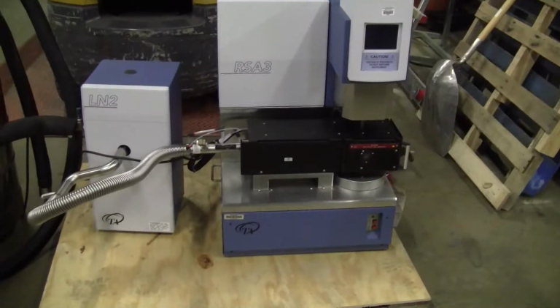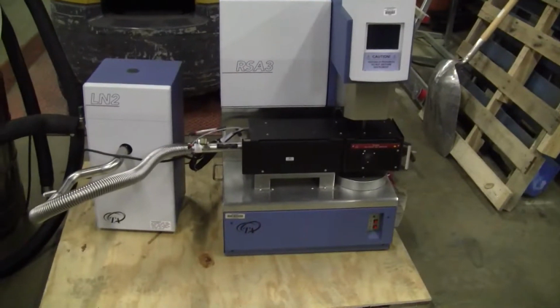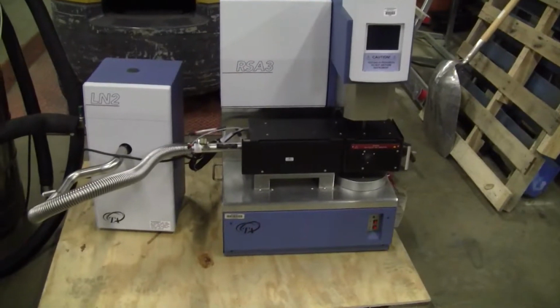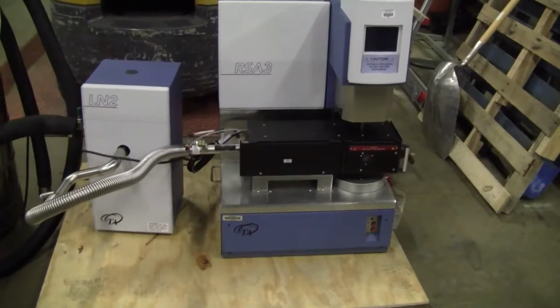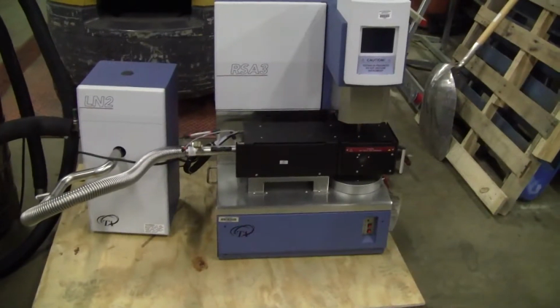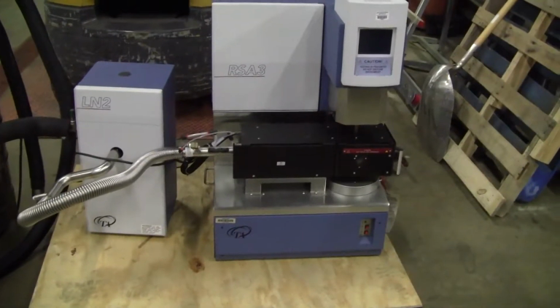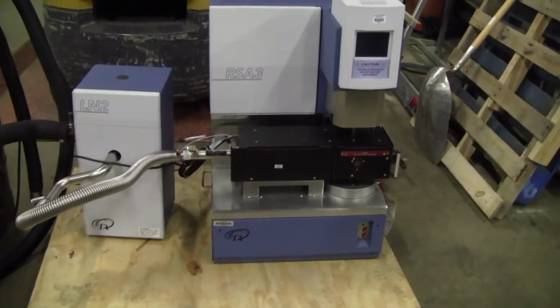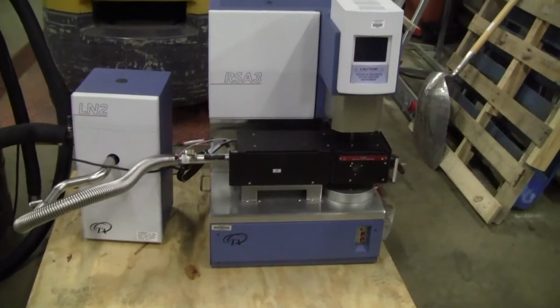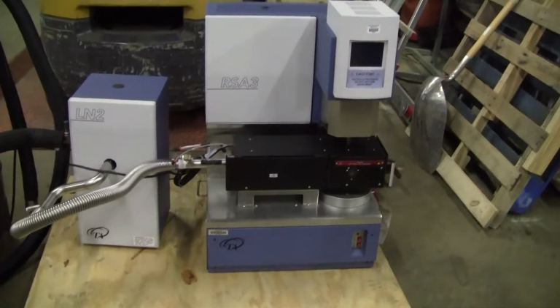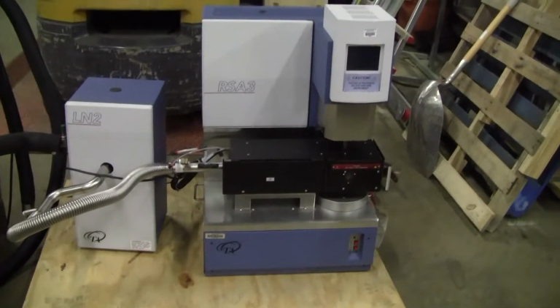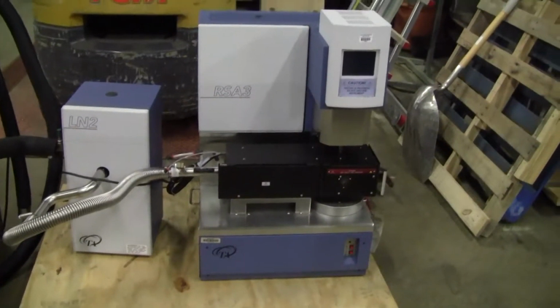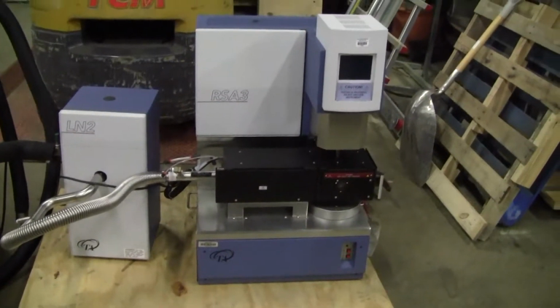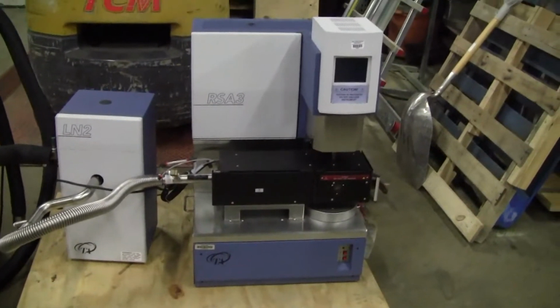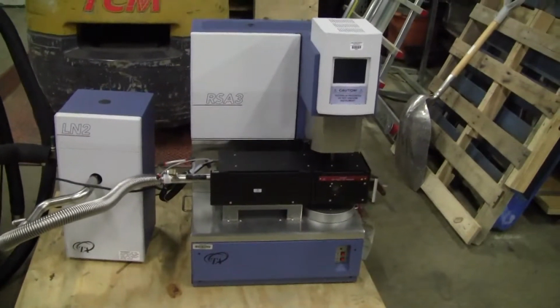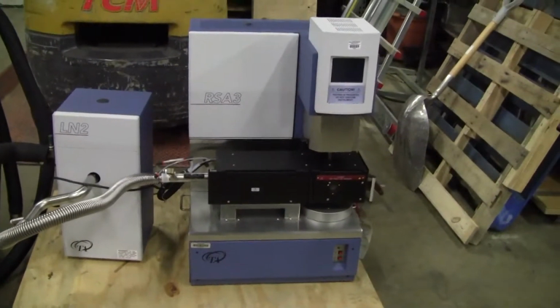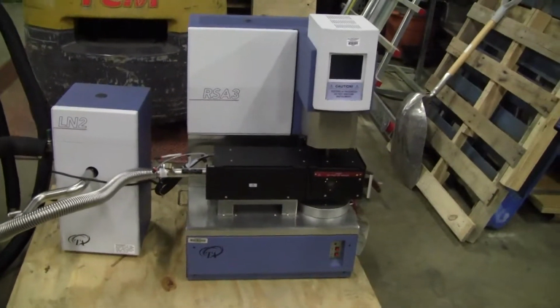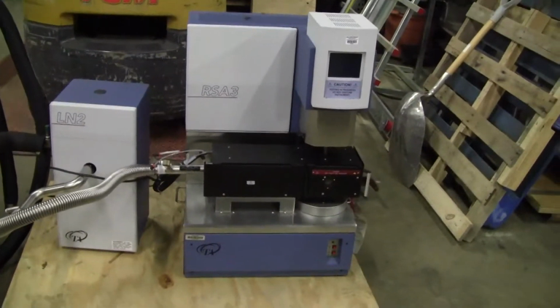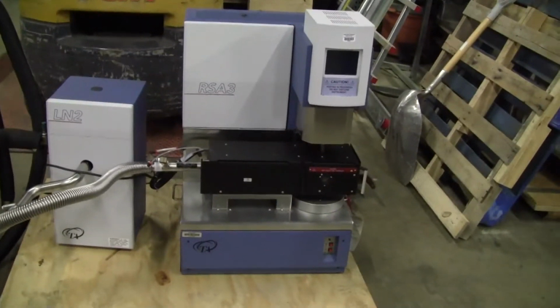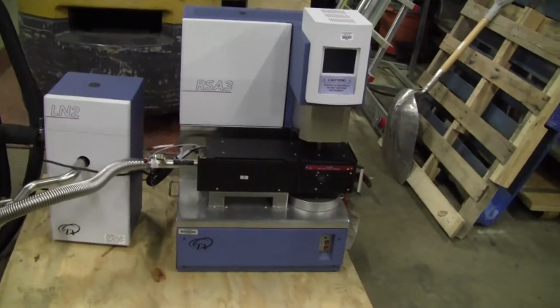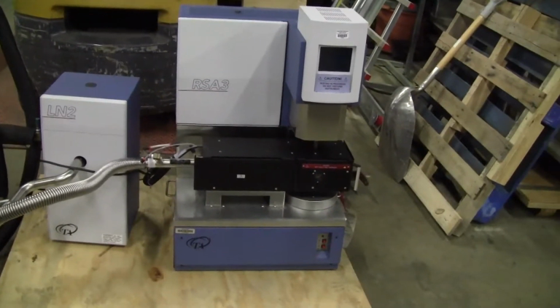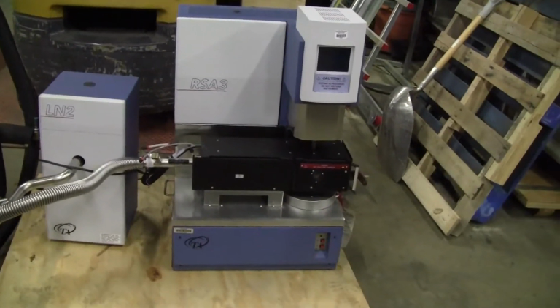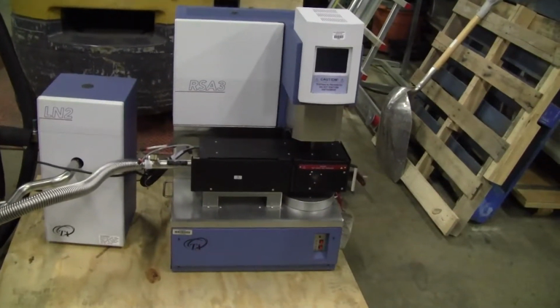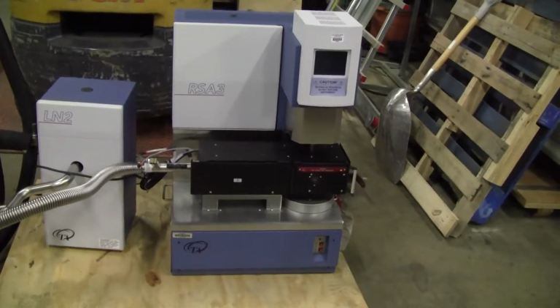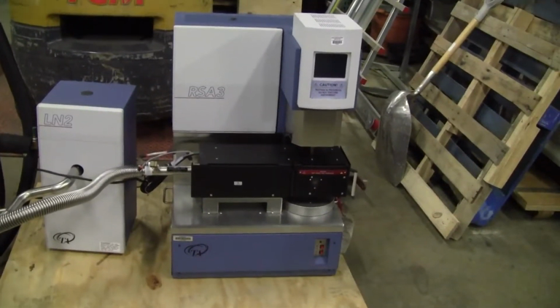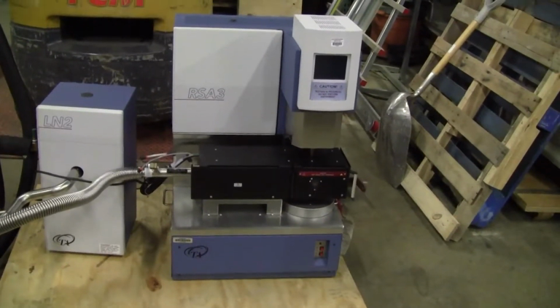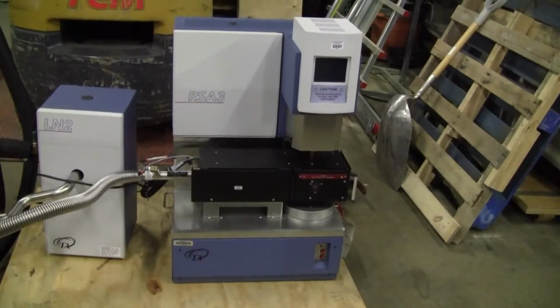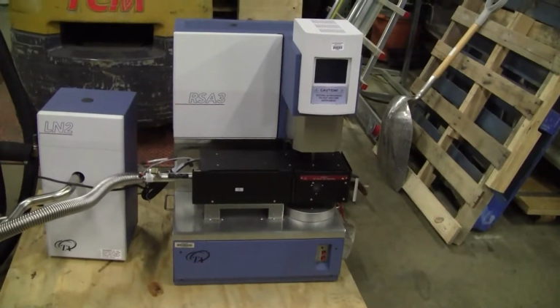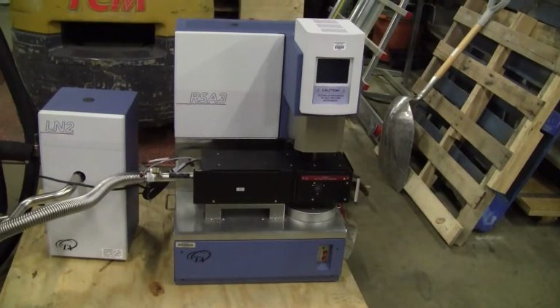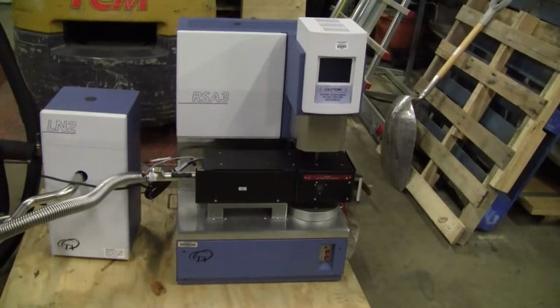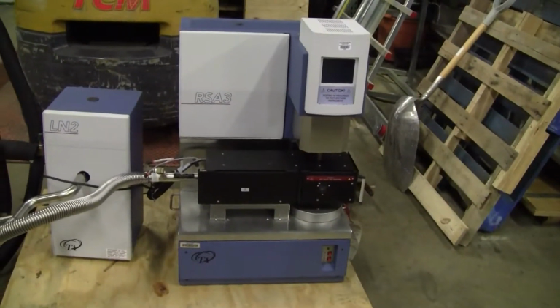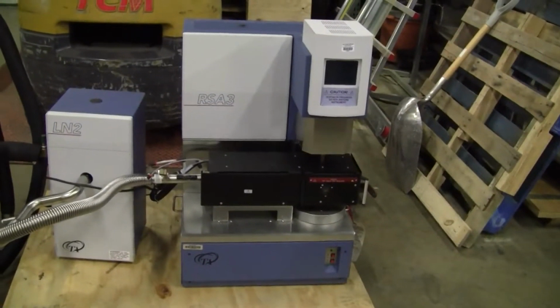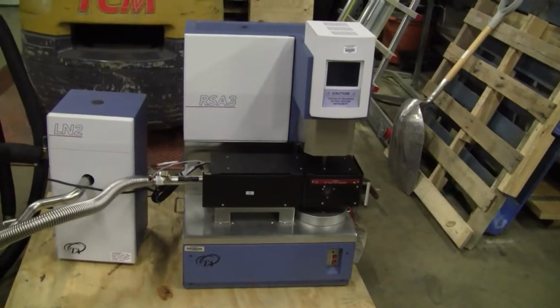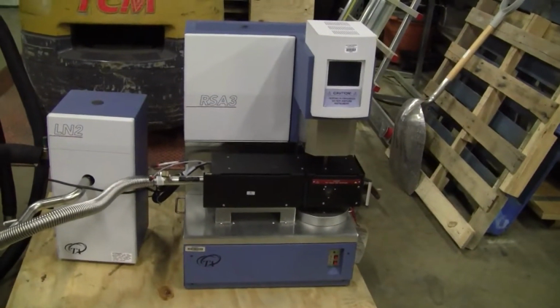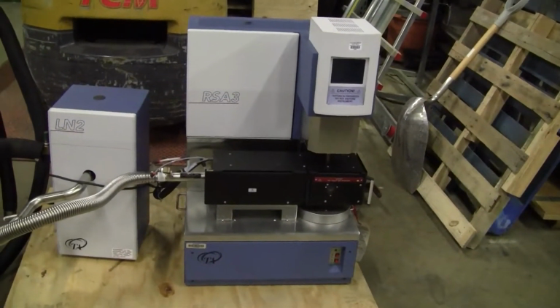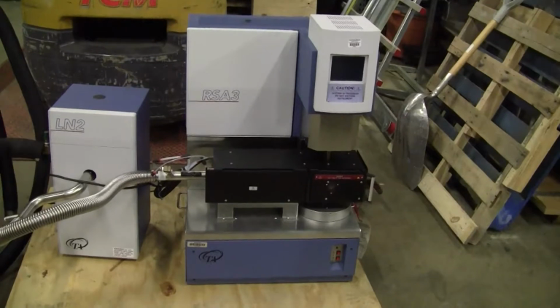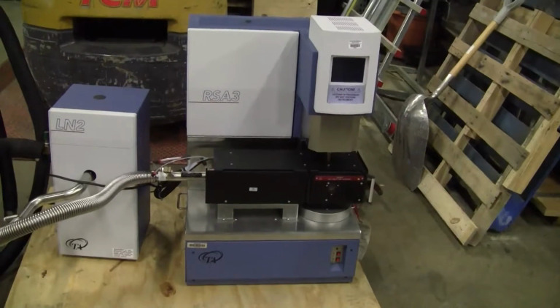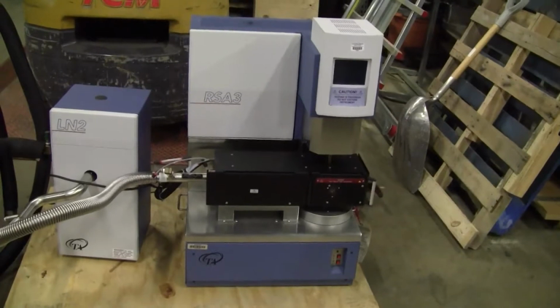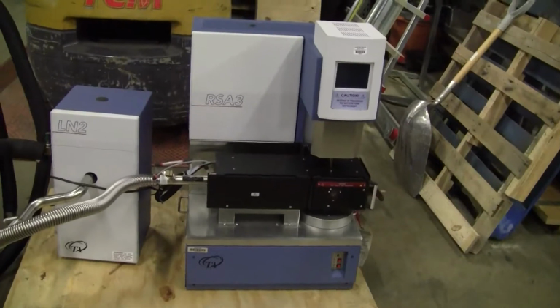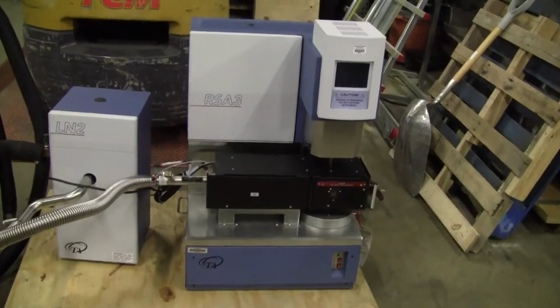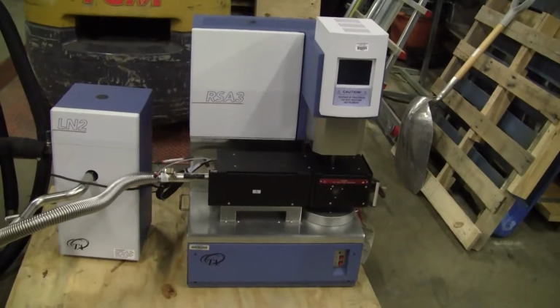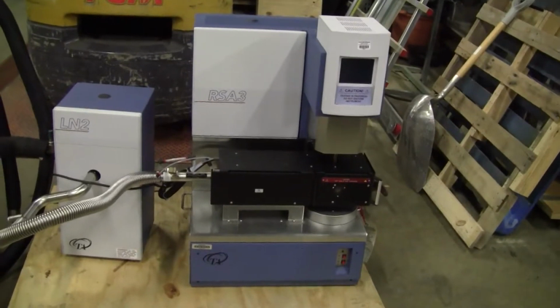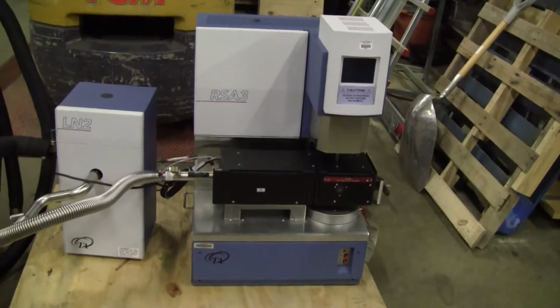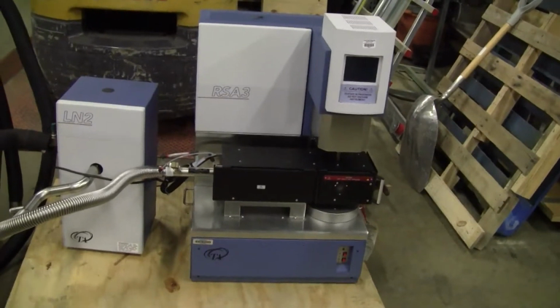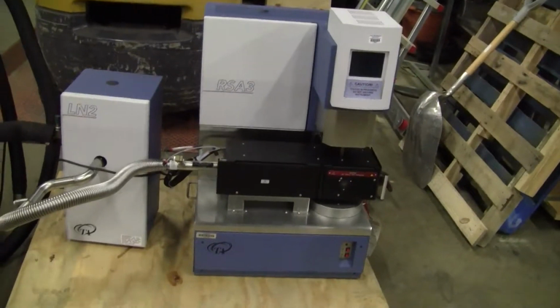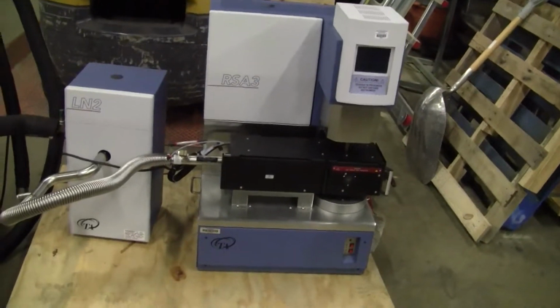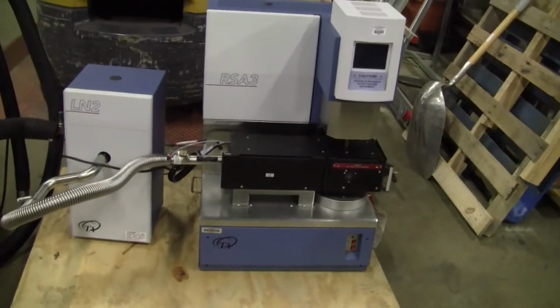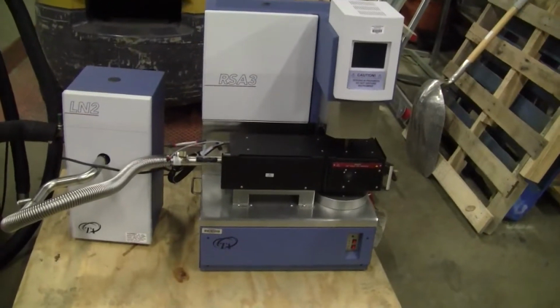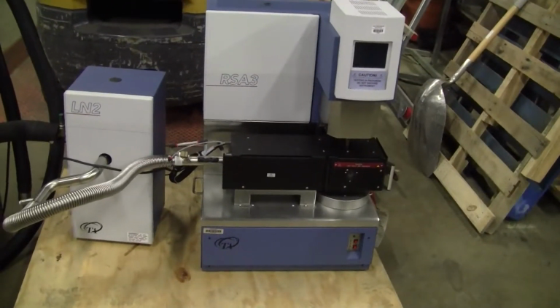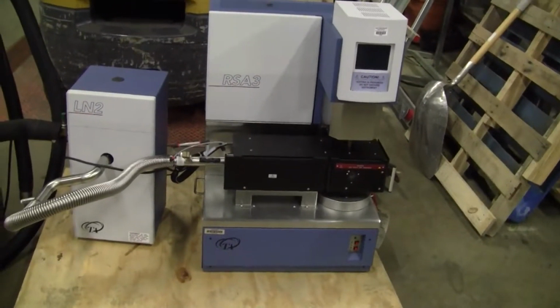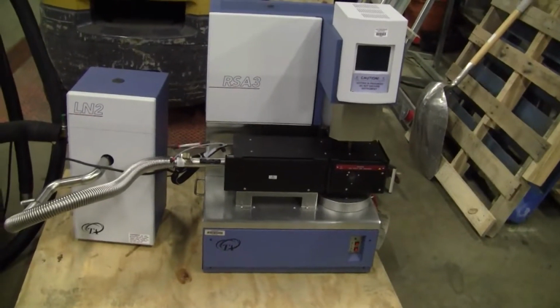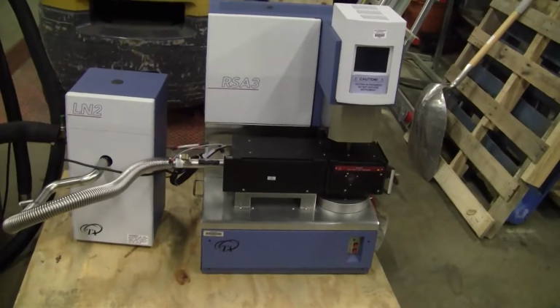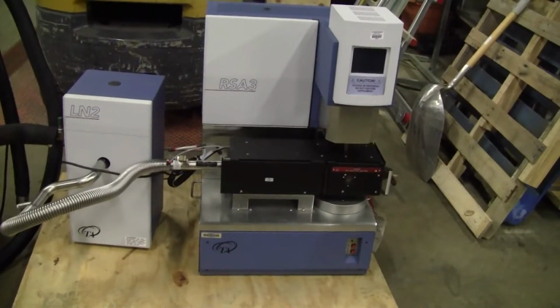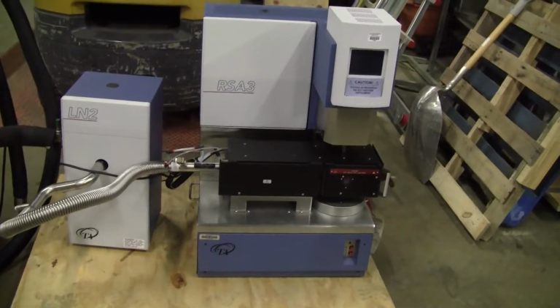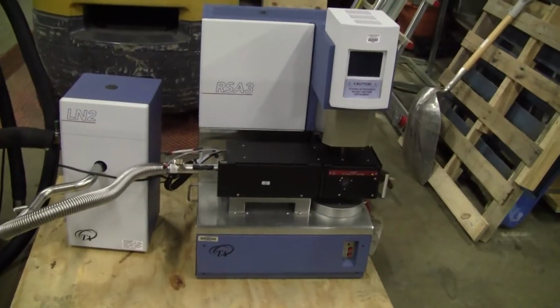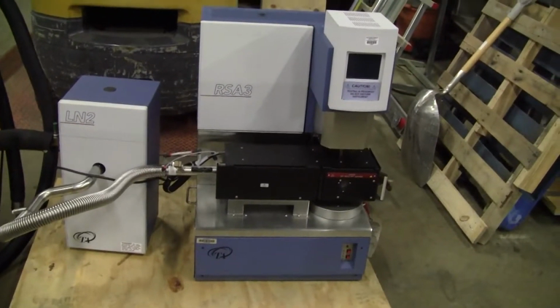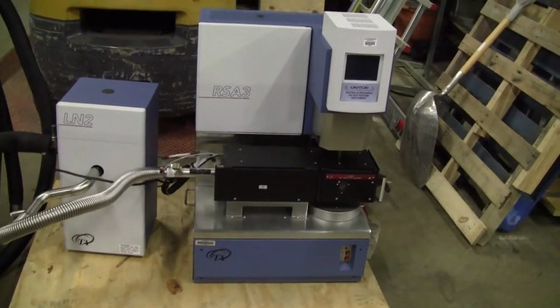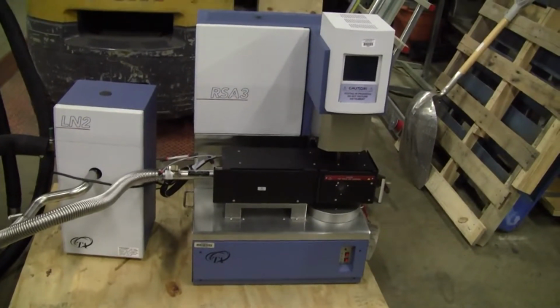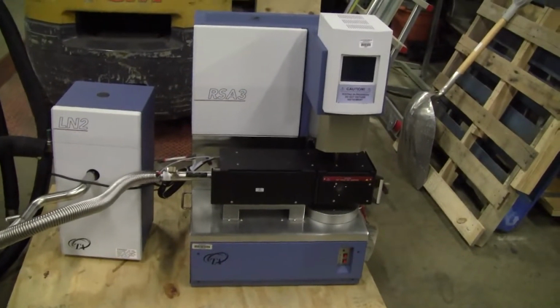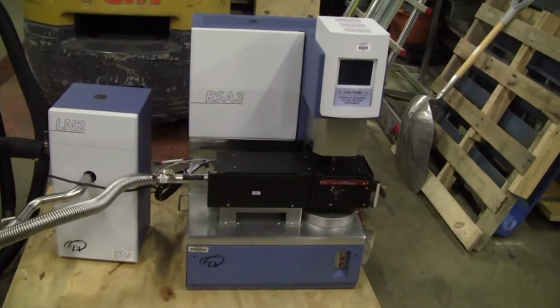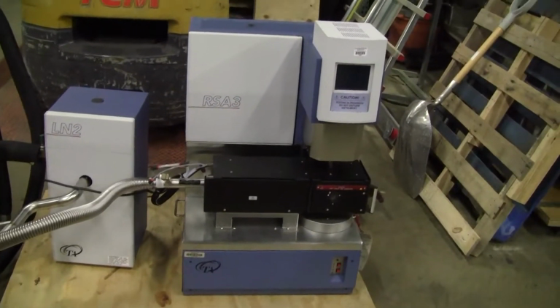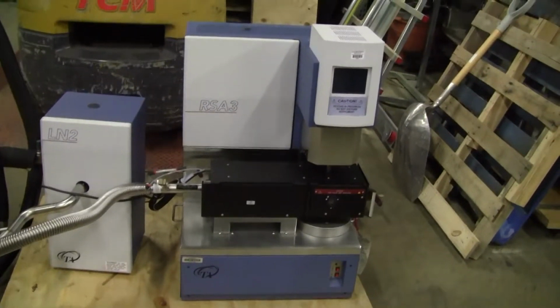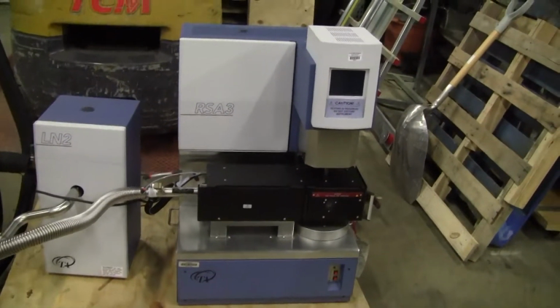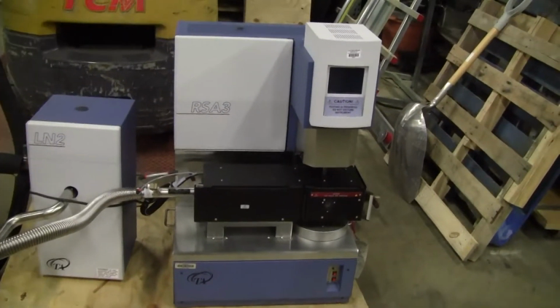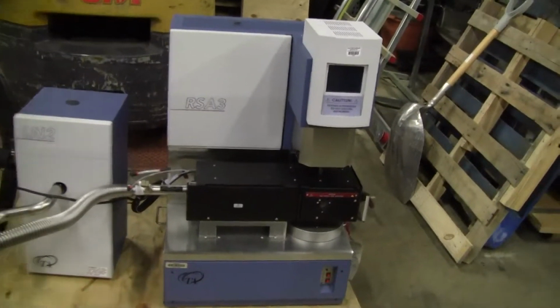Hi, this is Jim from HitechTrader. Today we're looking at a TA Instruments RSA-3 Dynamic Mechanical Analyzer.